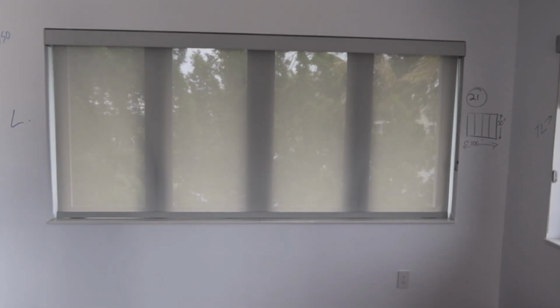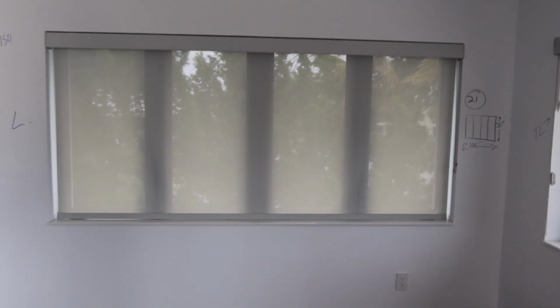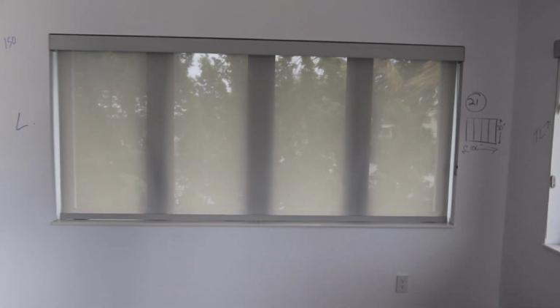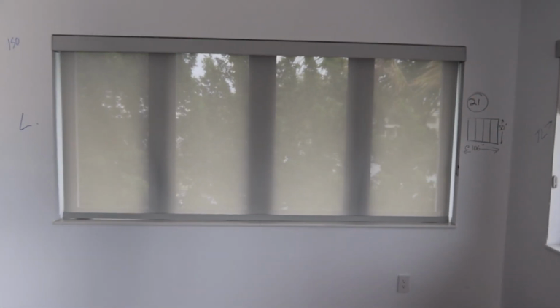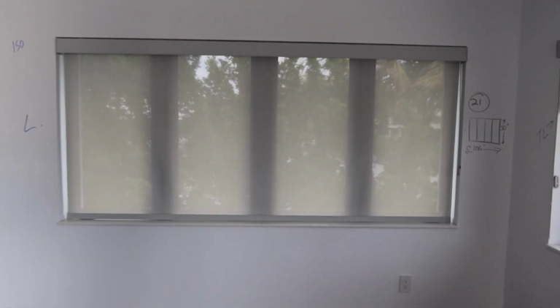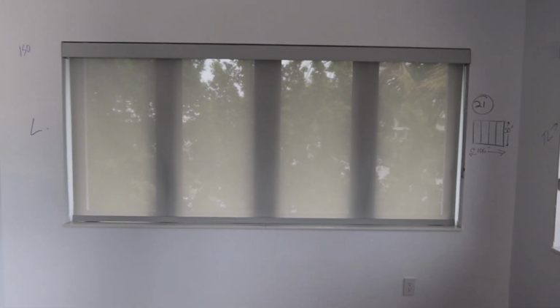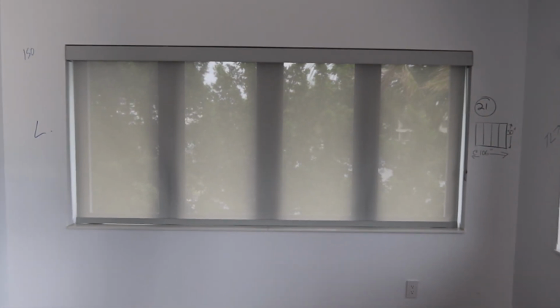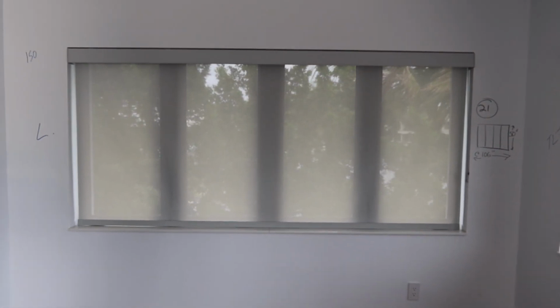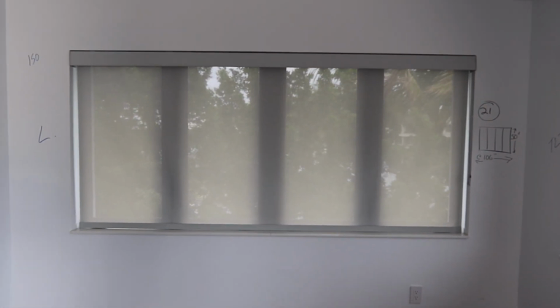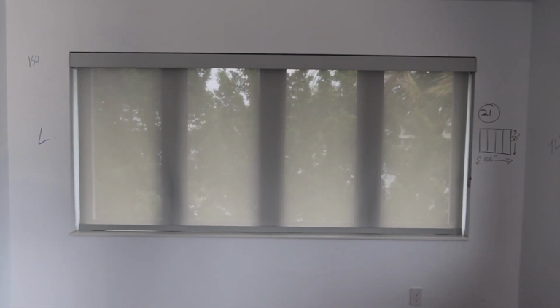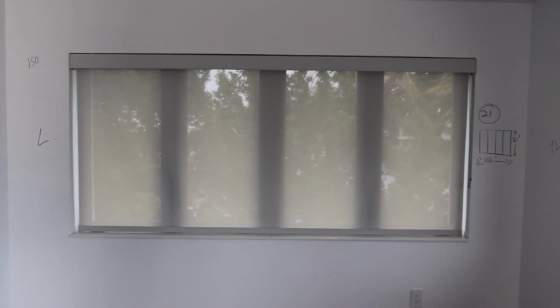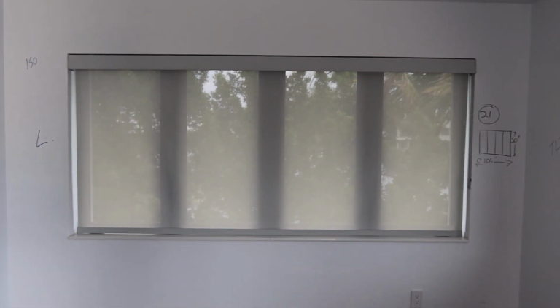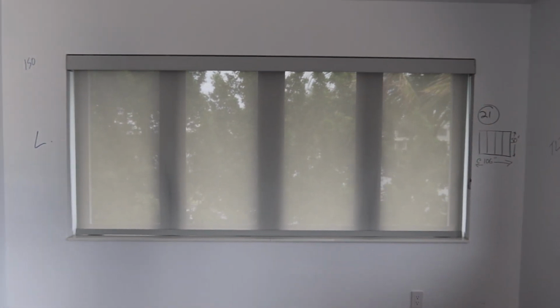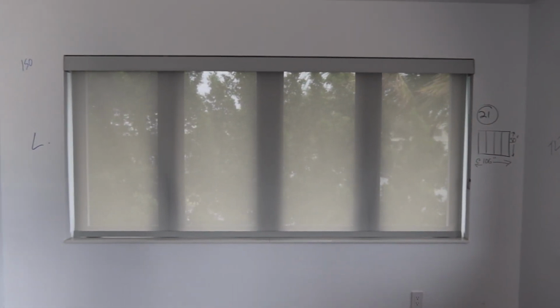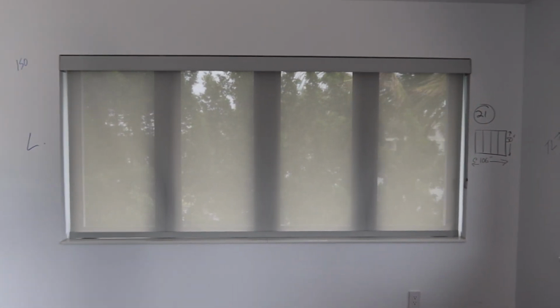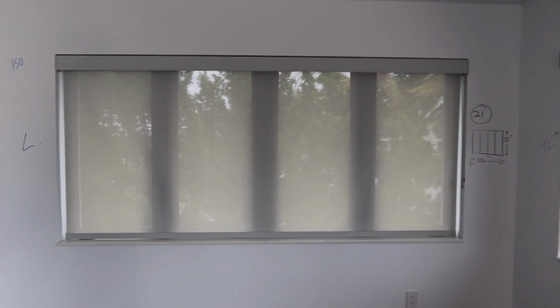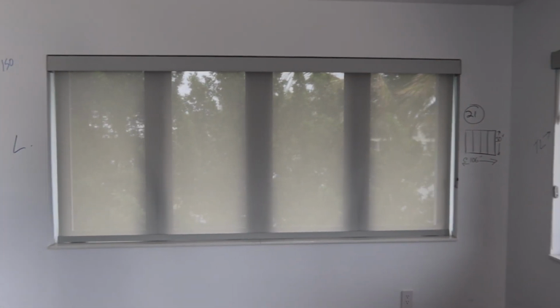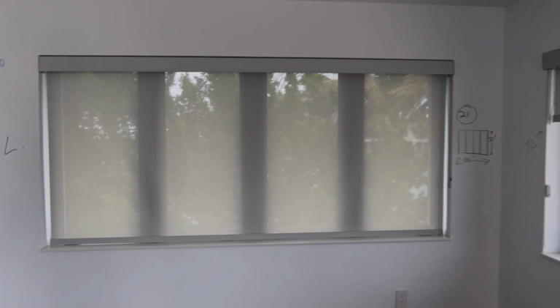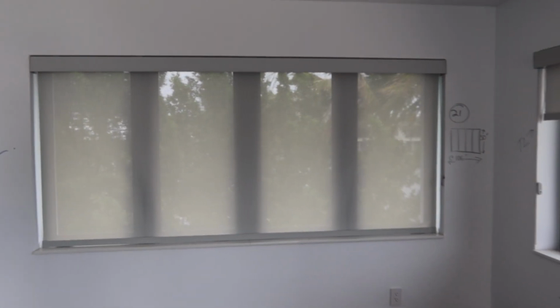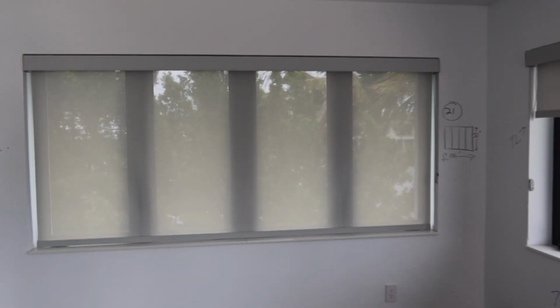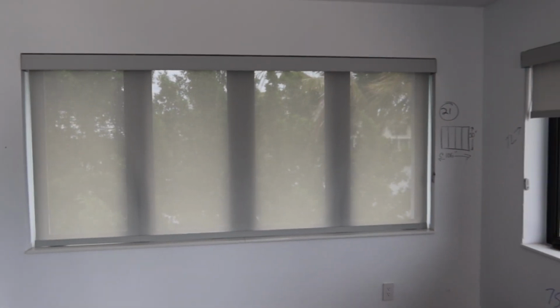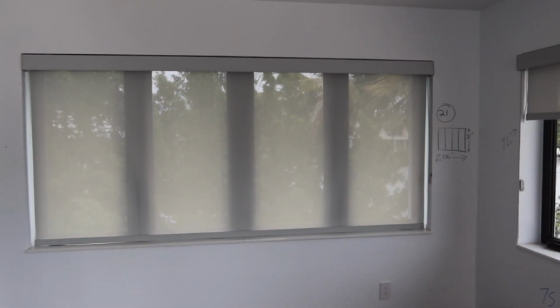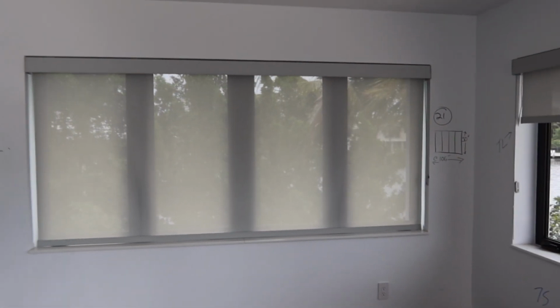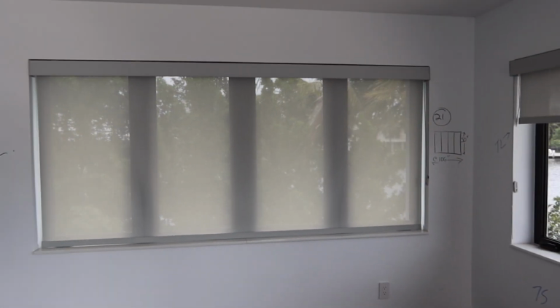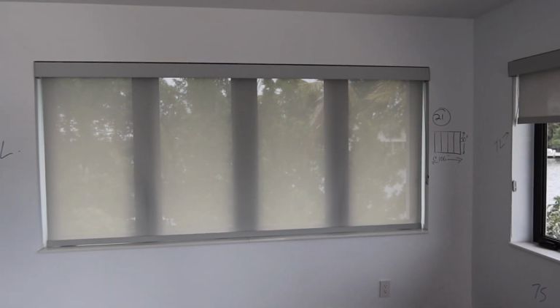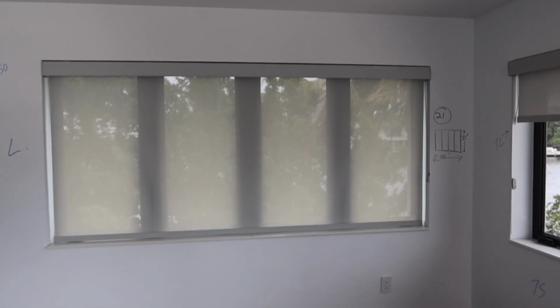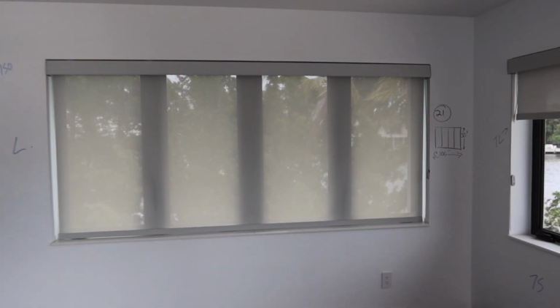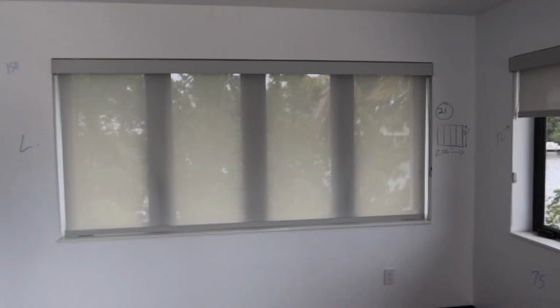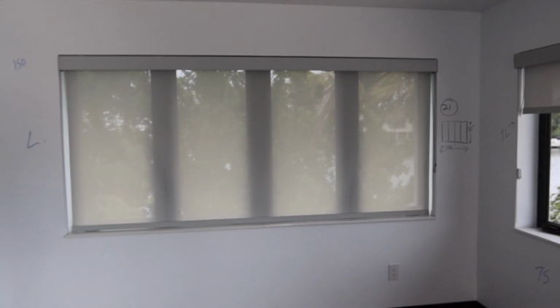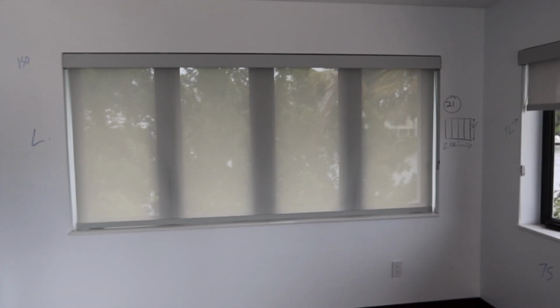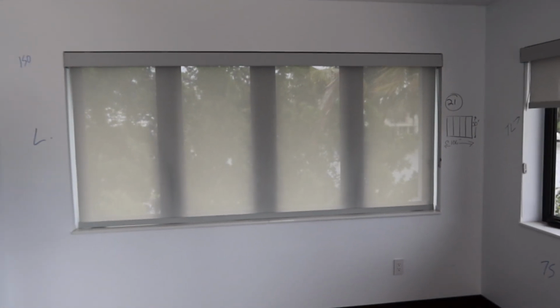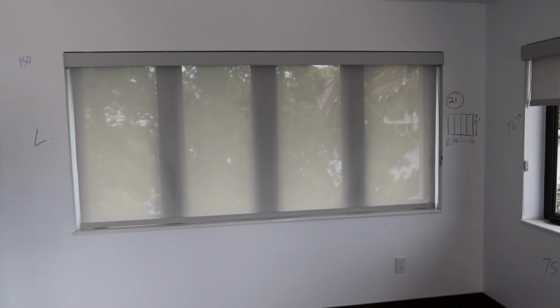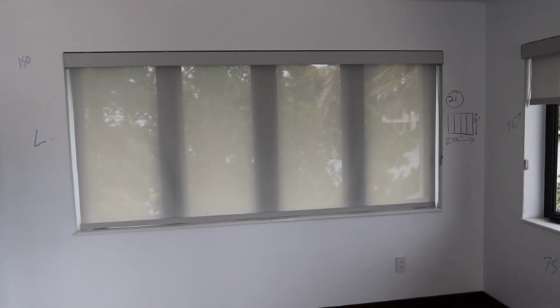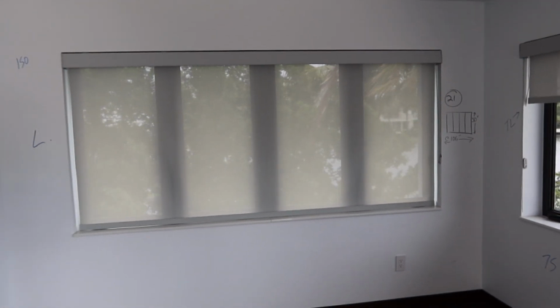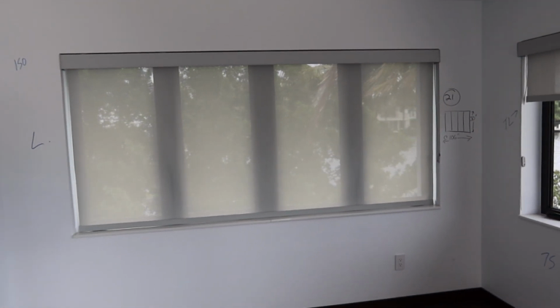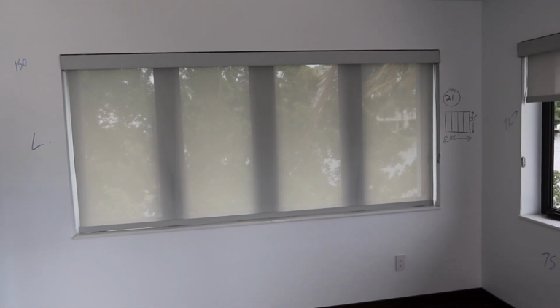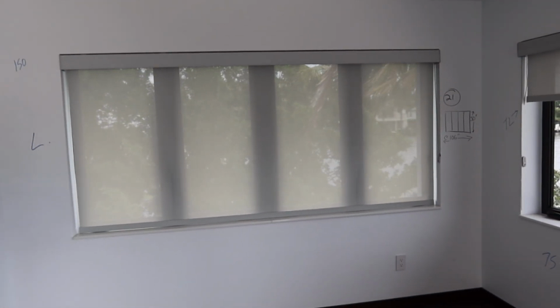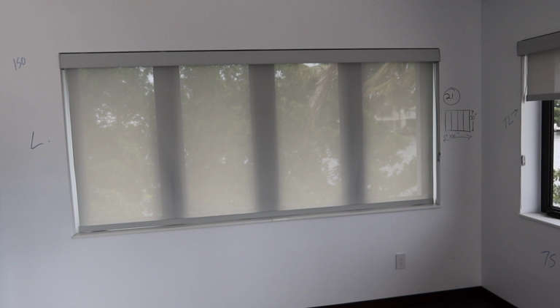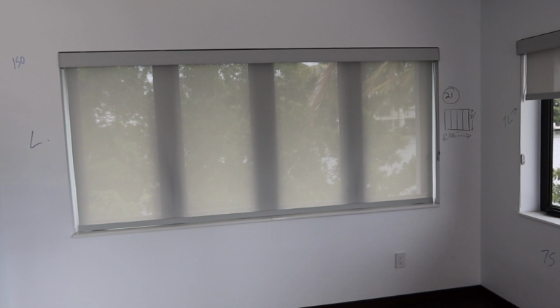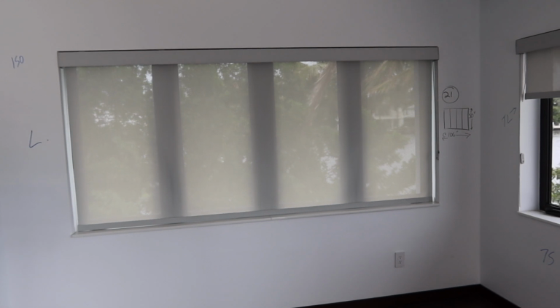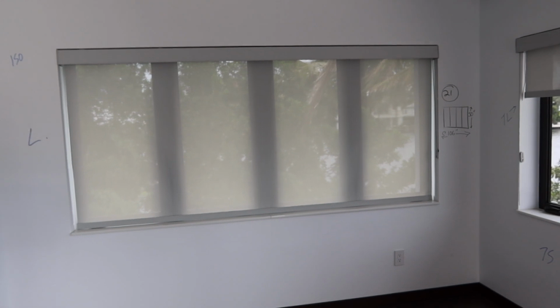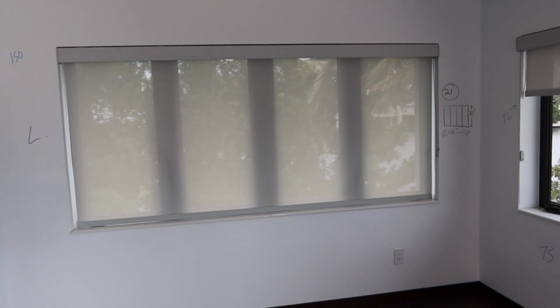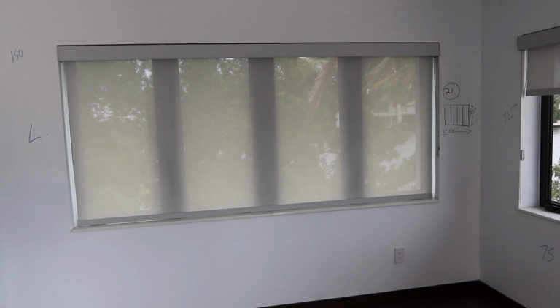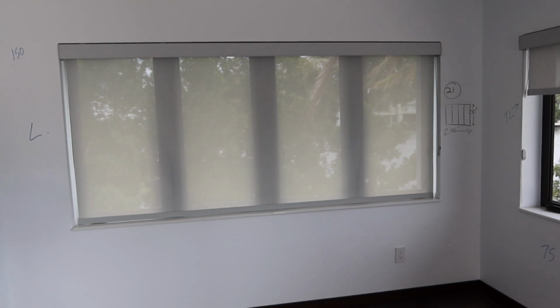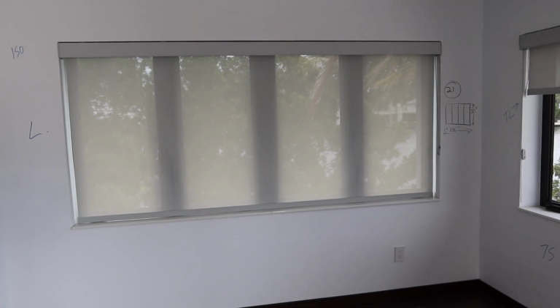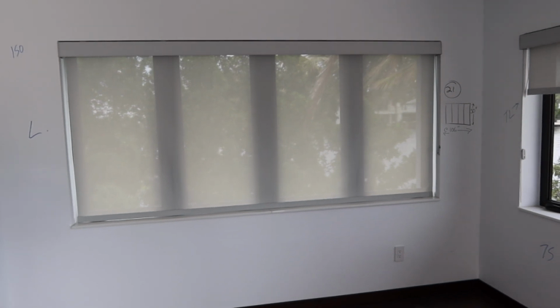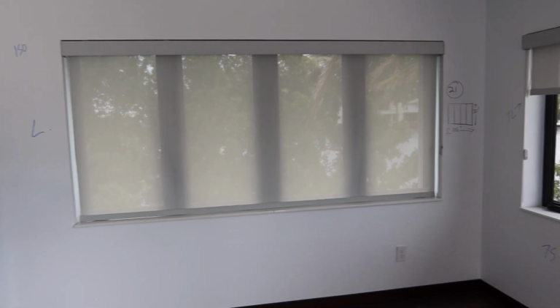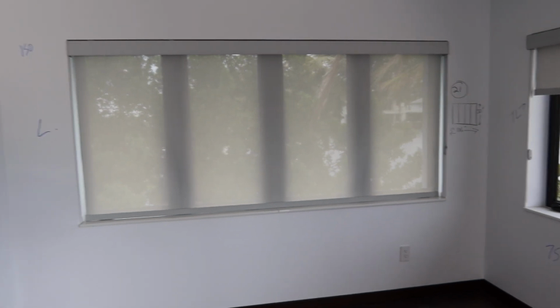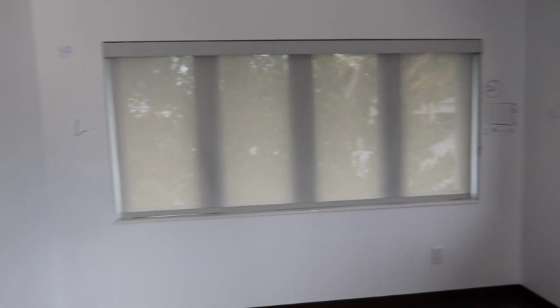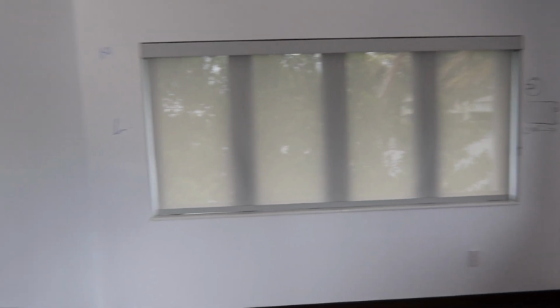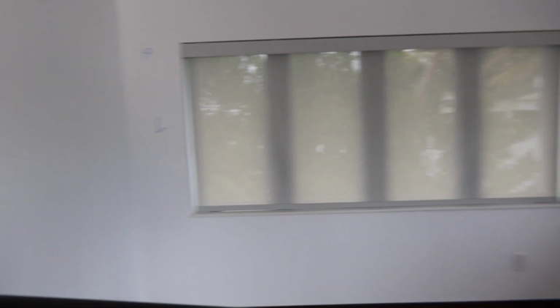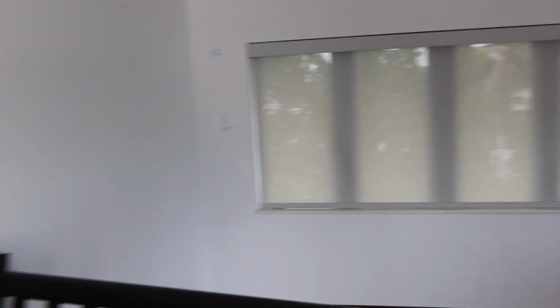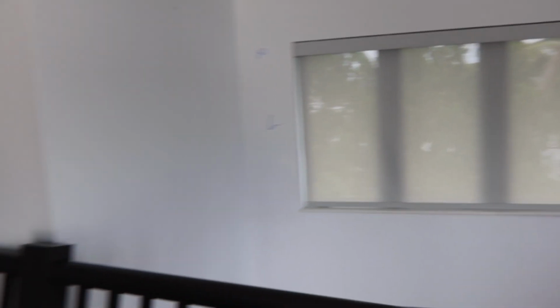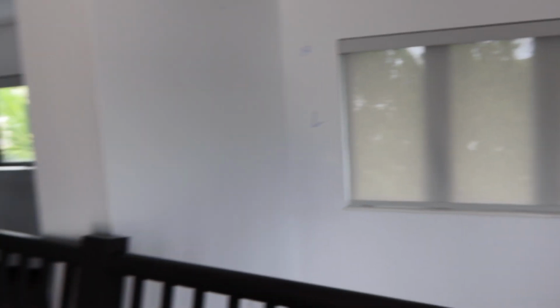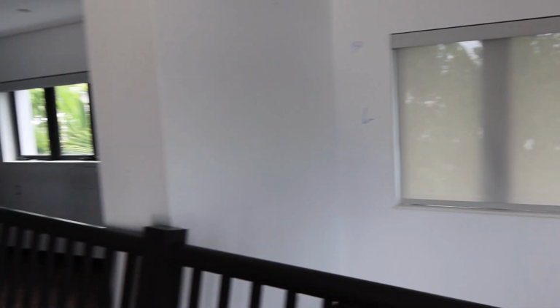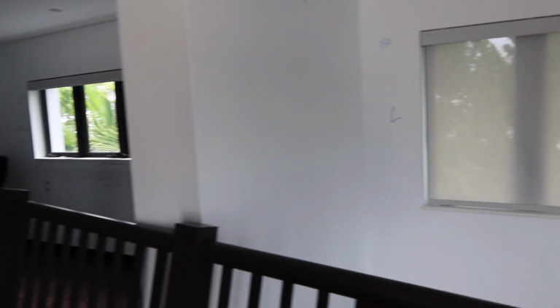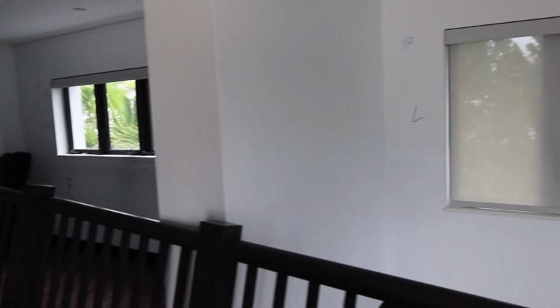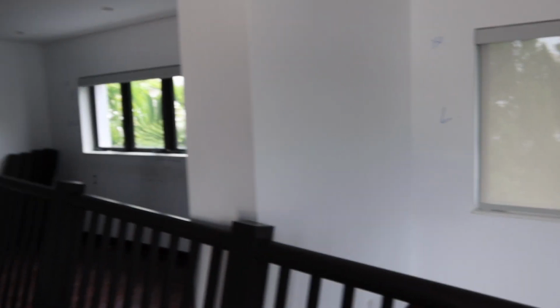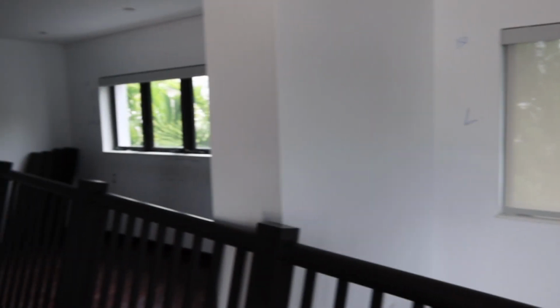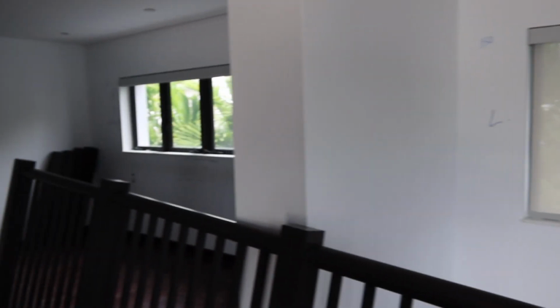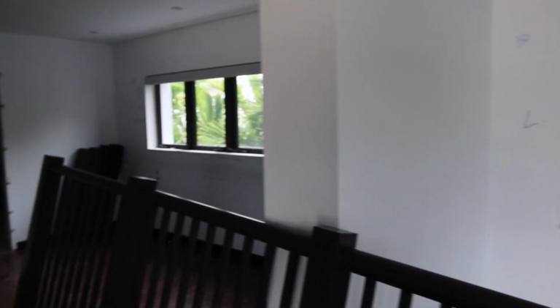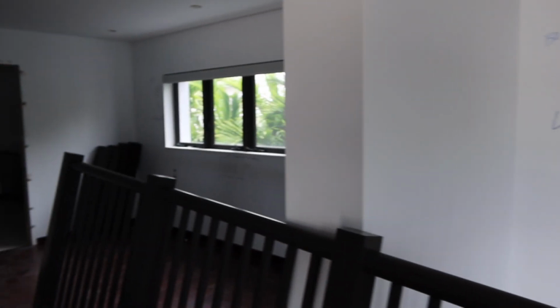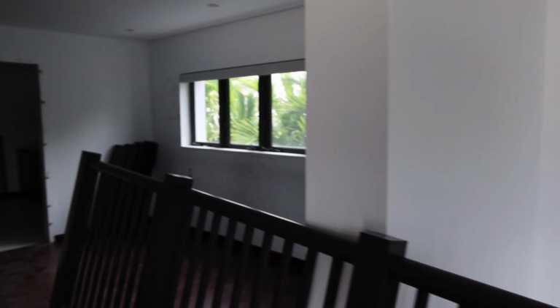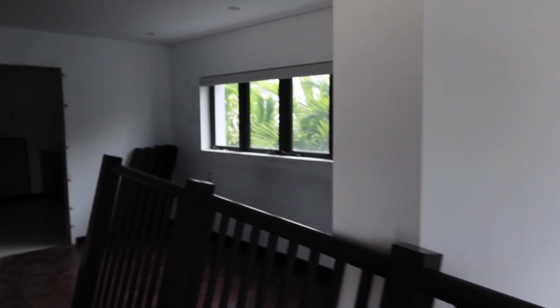And they all come with the Hunter Douglas blinds. As you can see, that one is closed and that one is open.